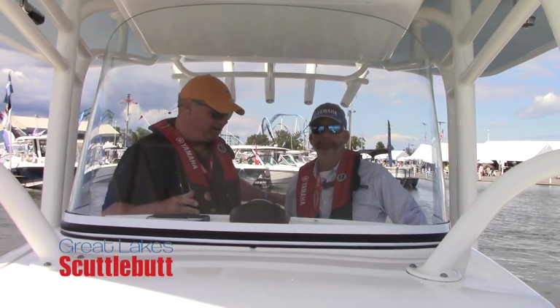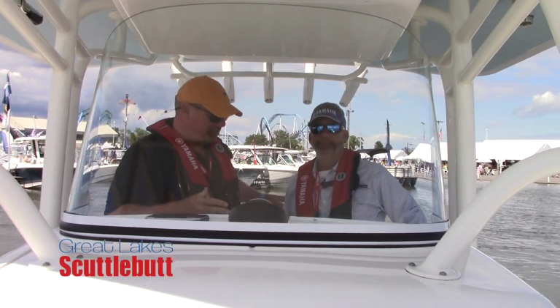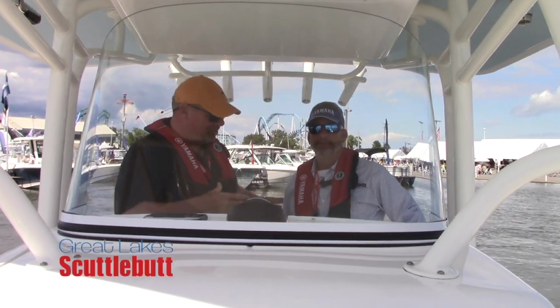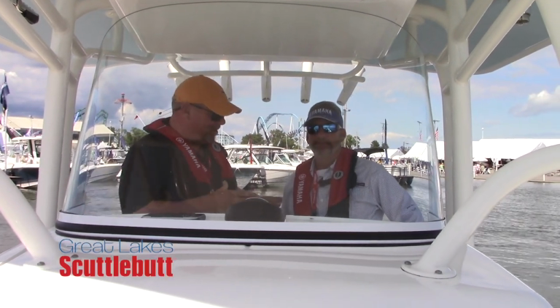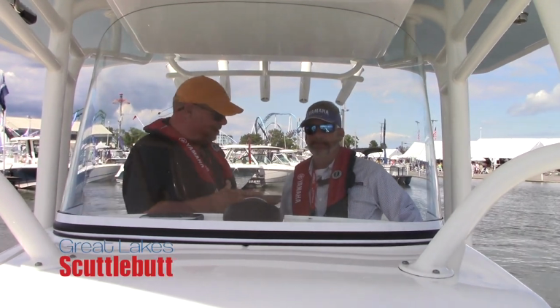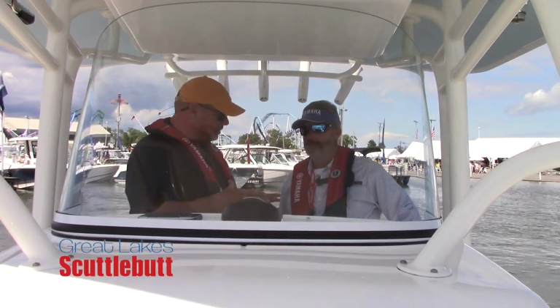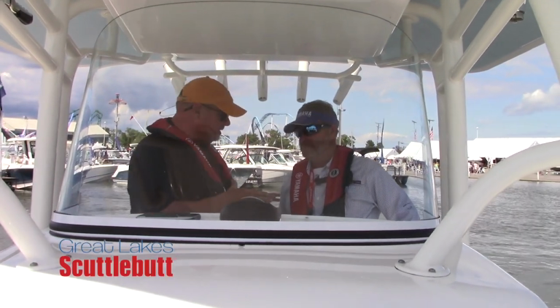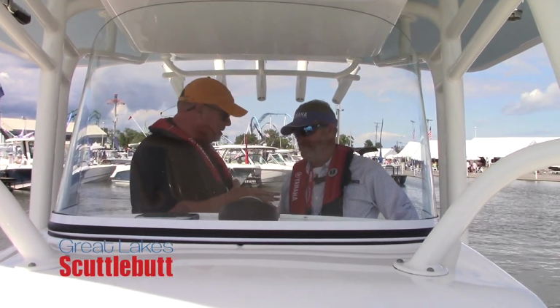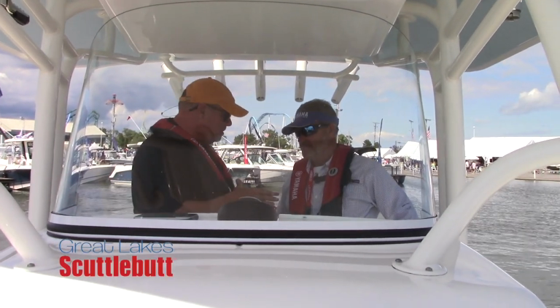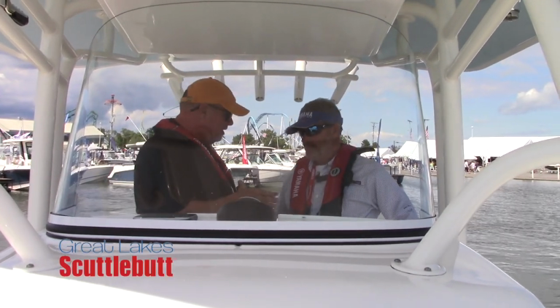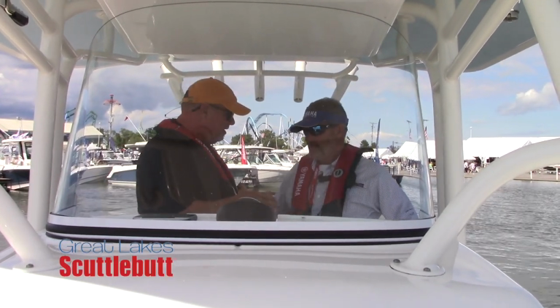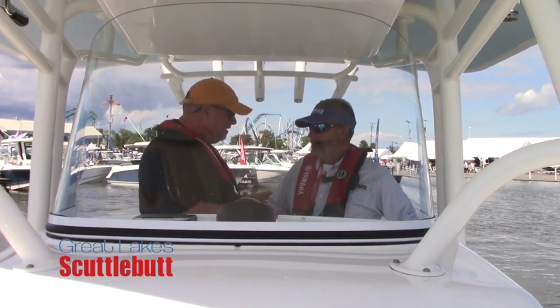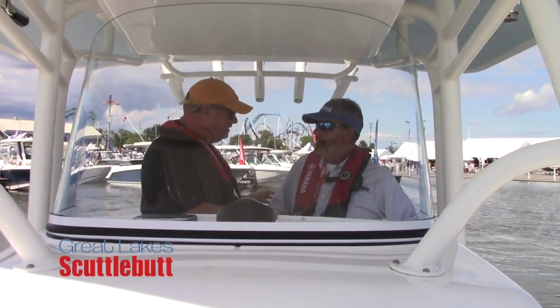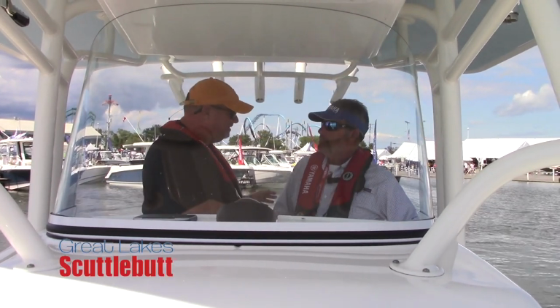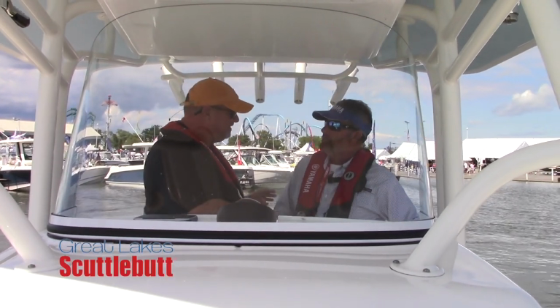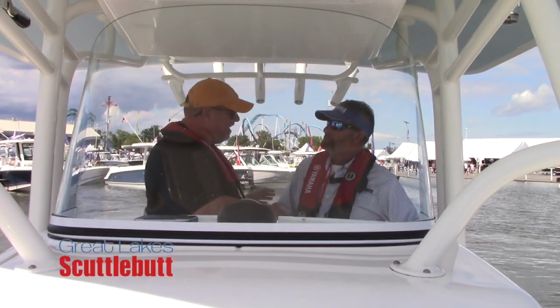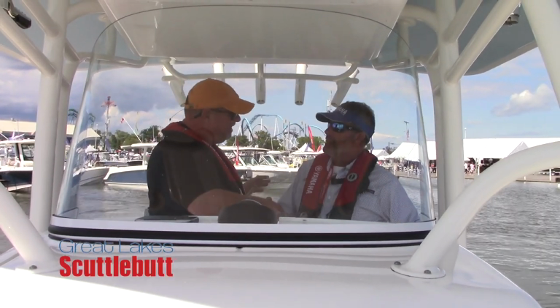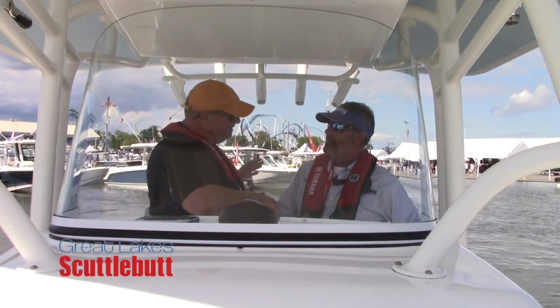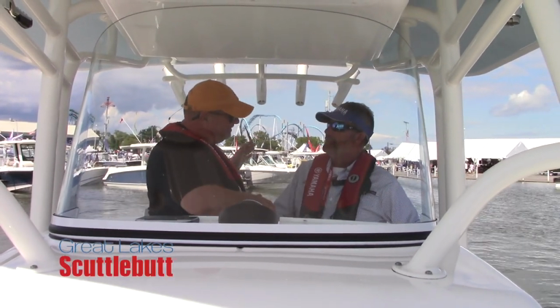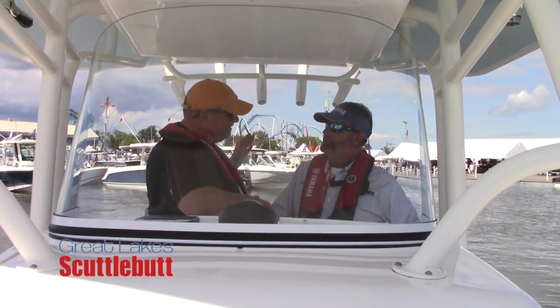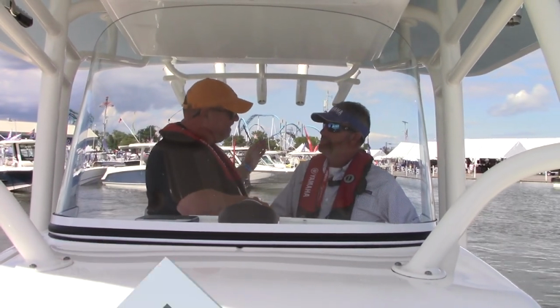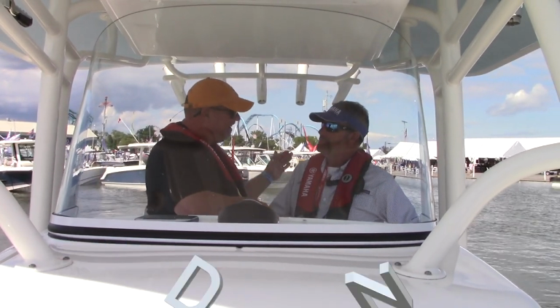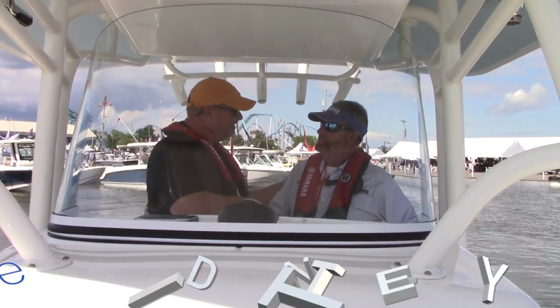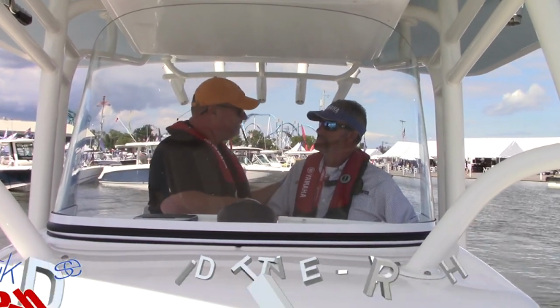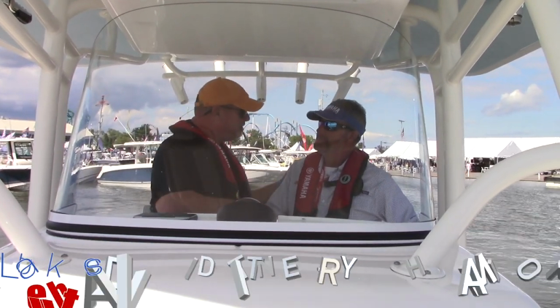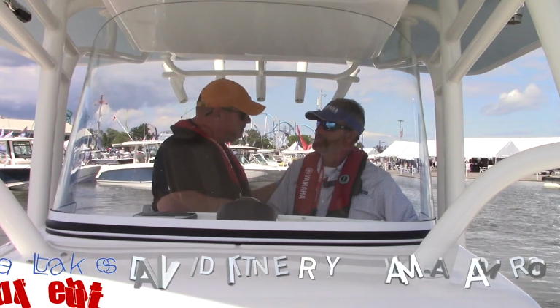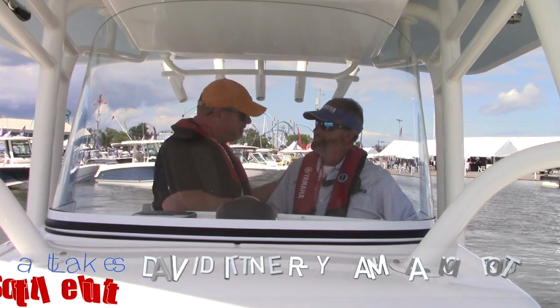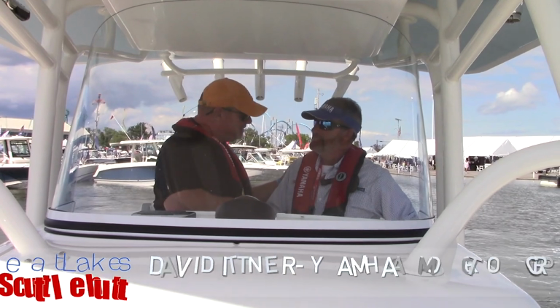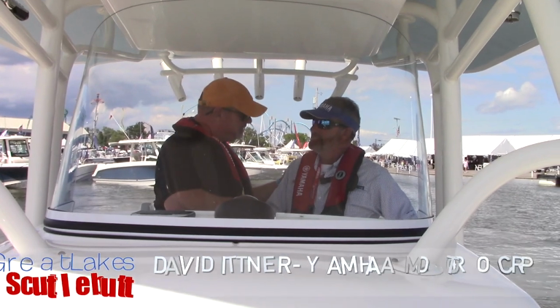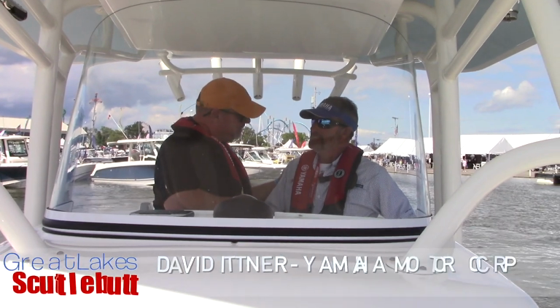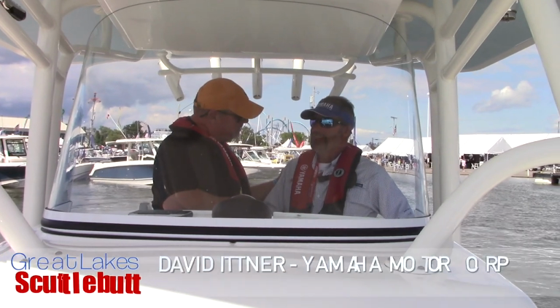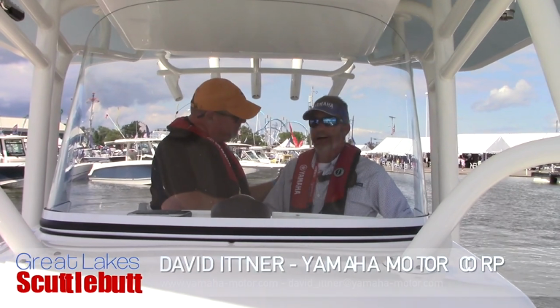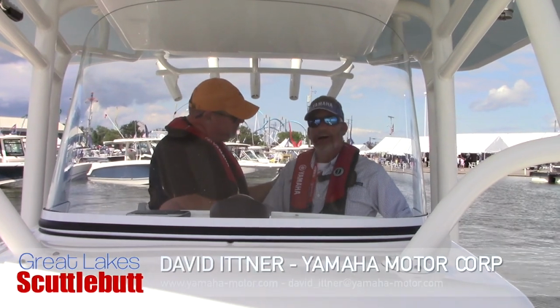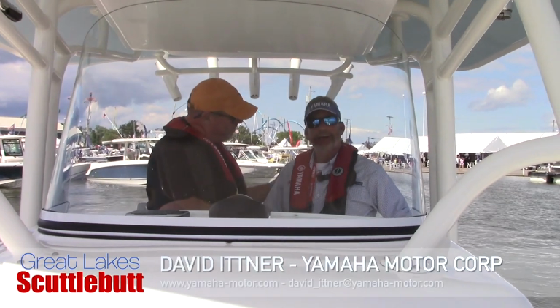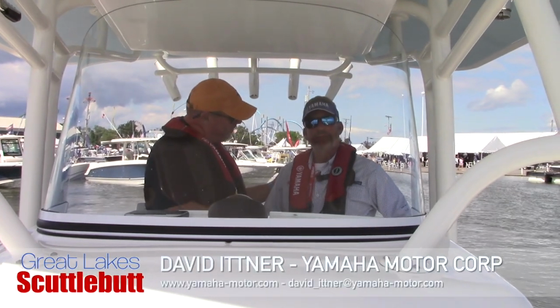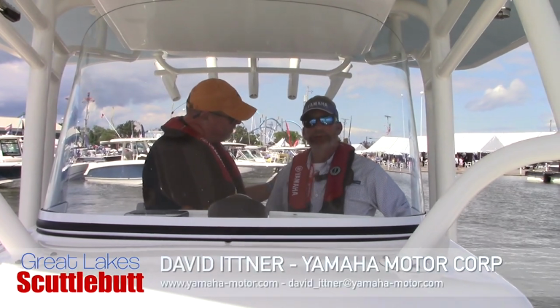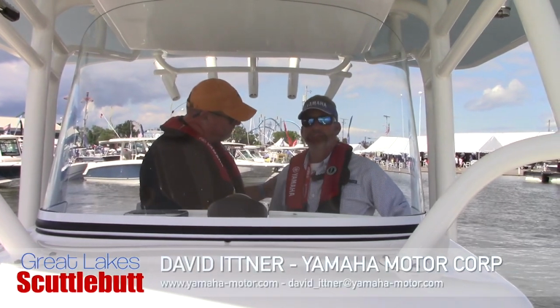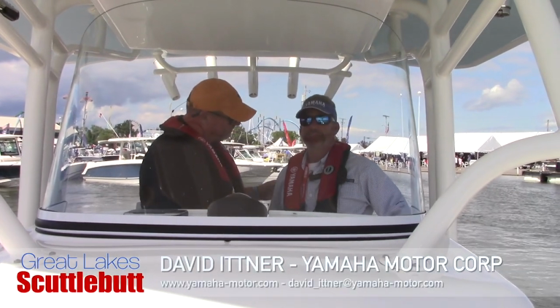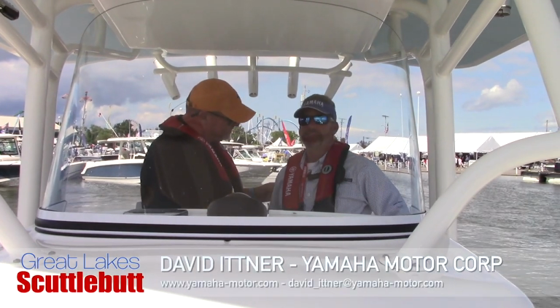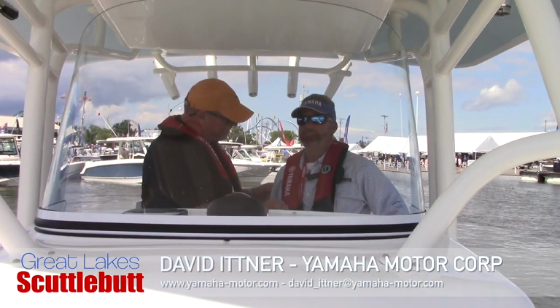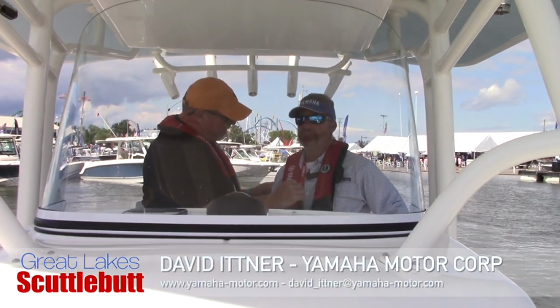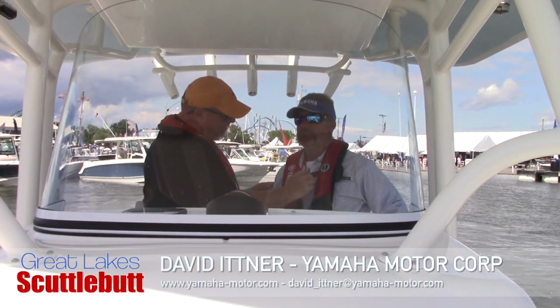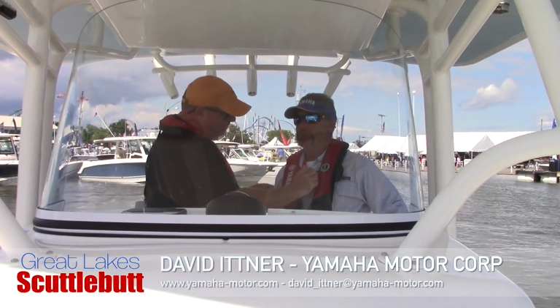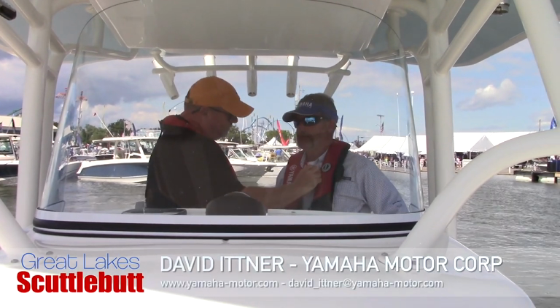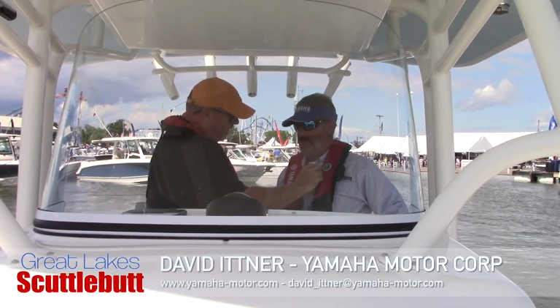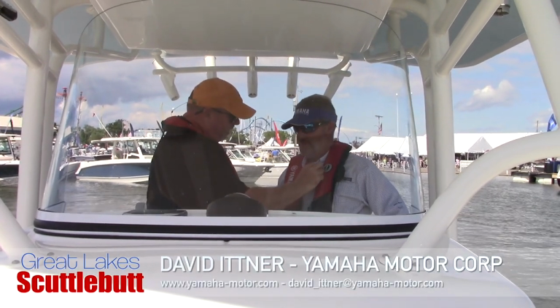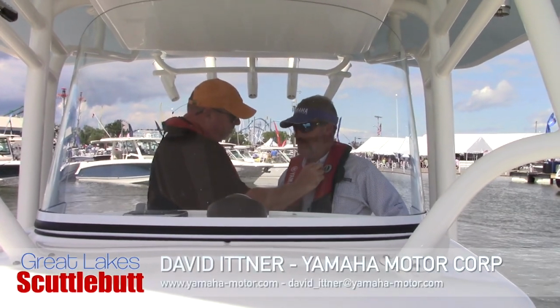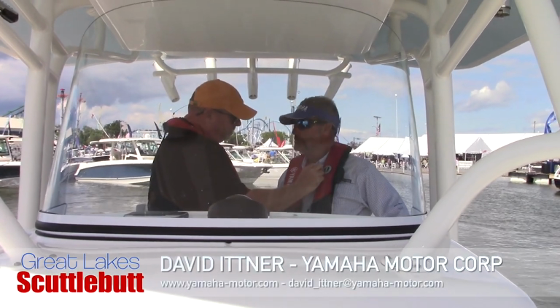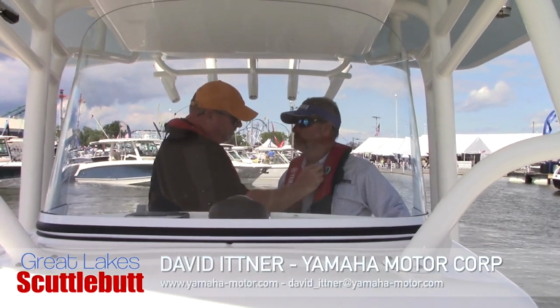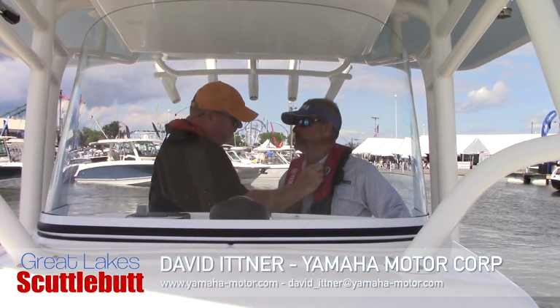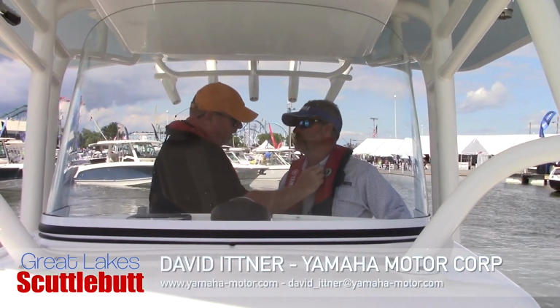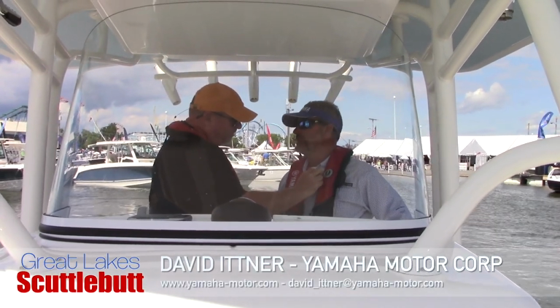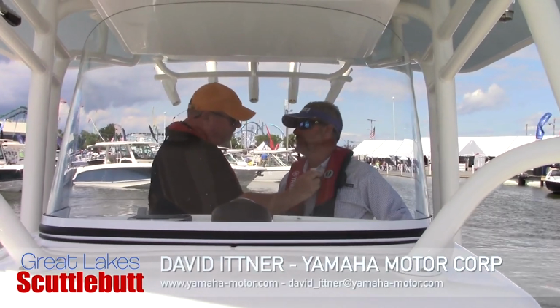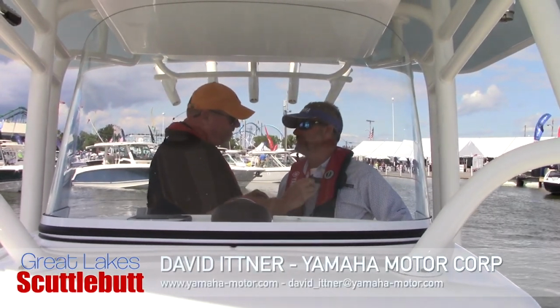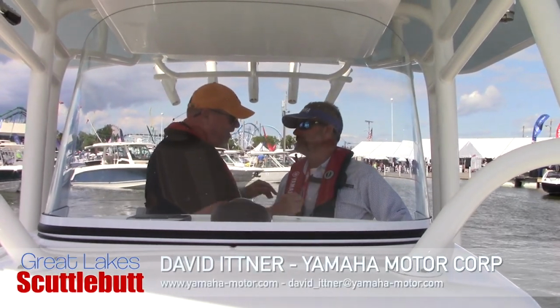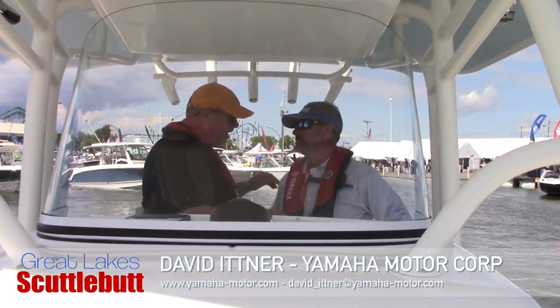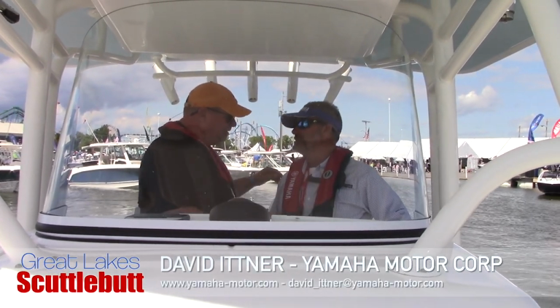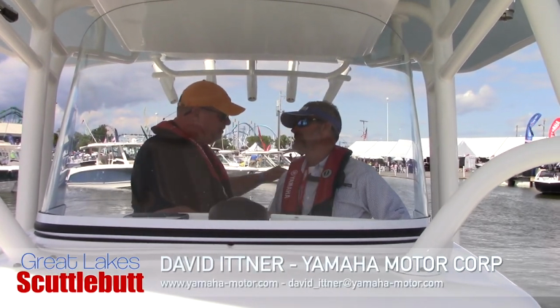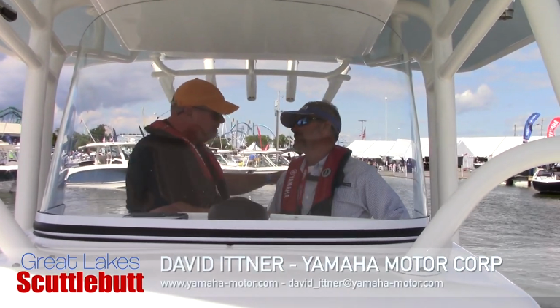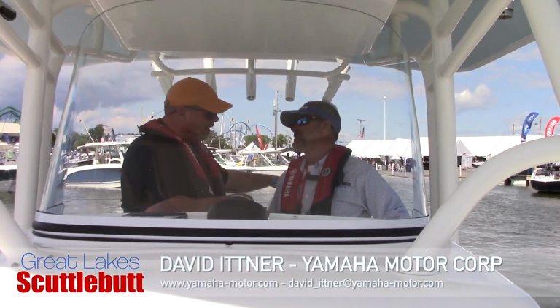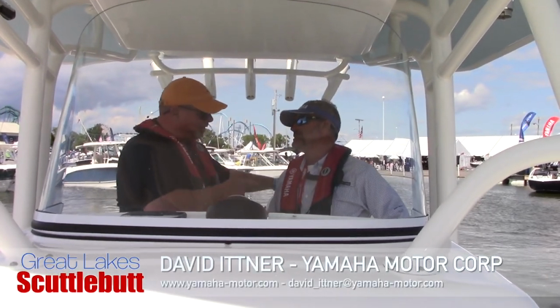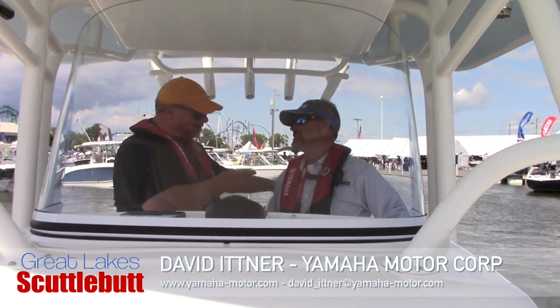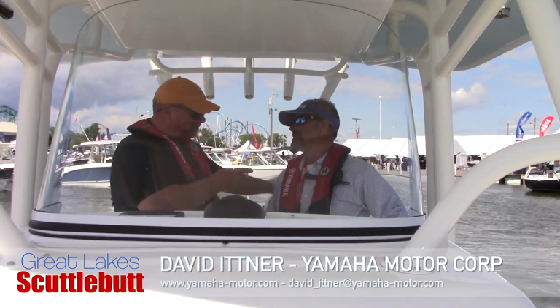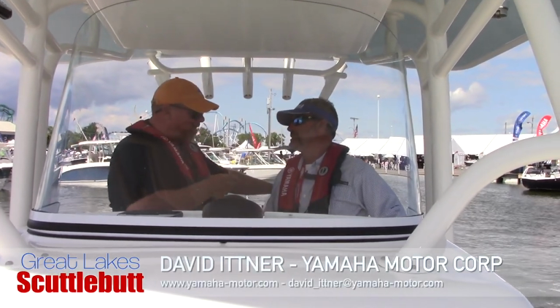I'm here with Sean. It's always good to see you, dude. It's a beautiful day here in Sandusky.